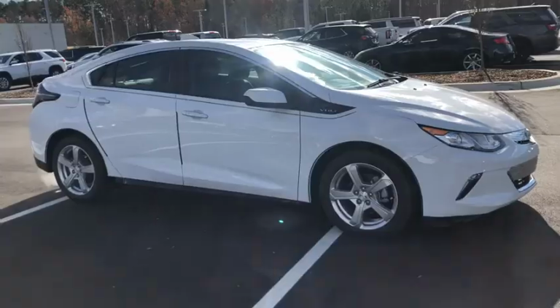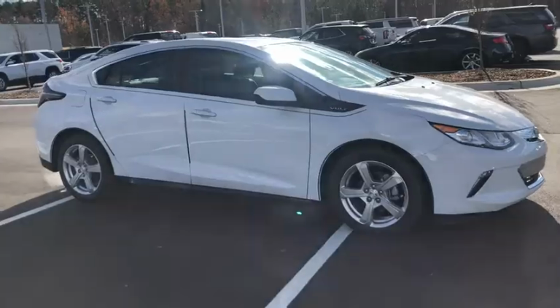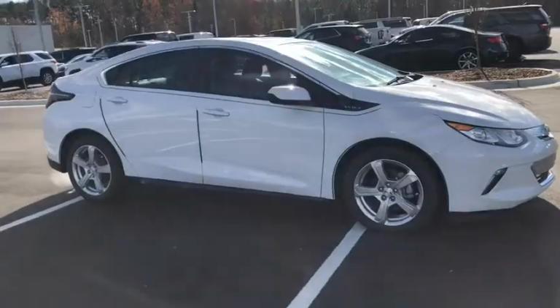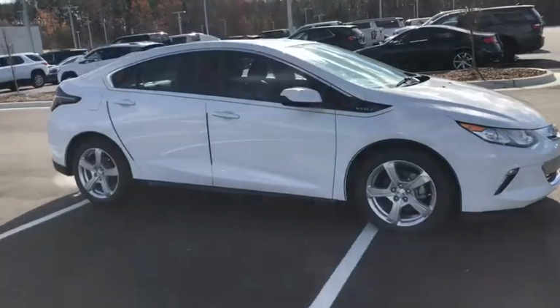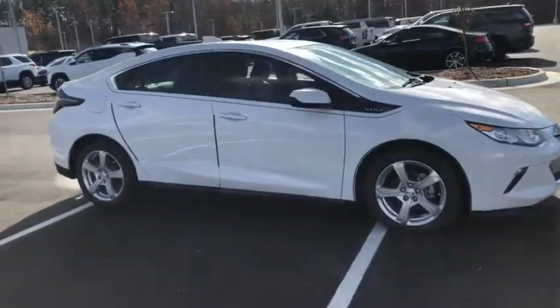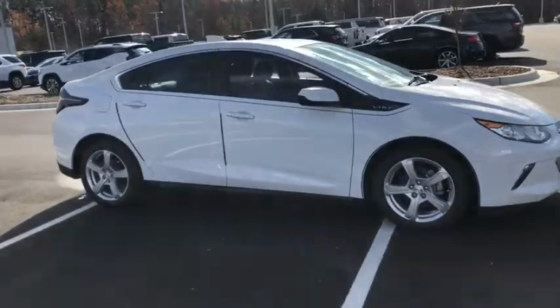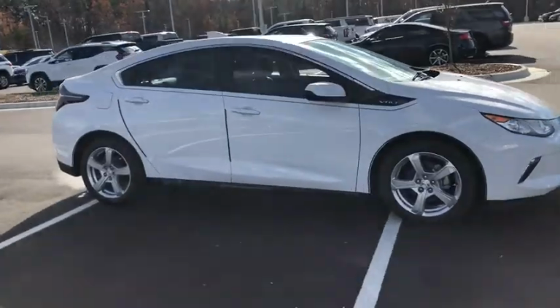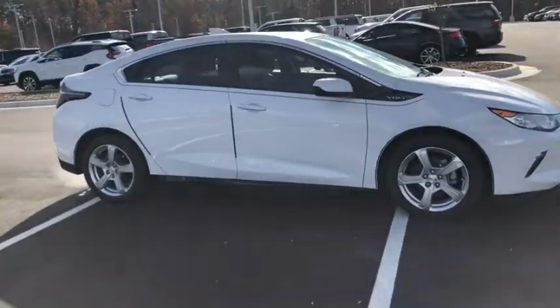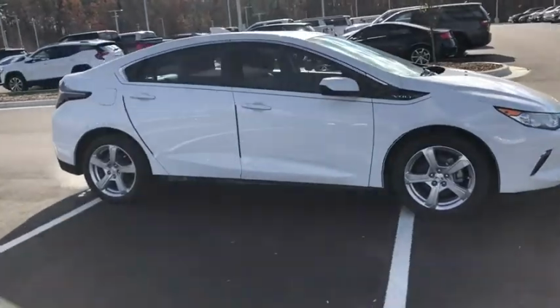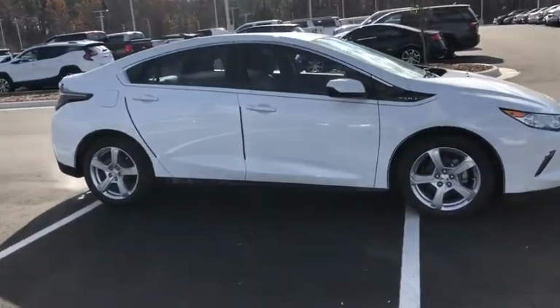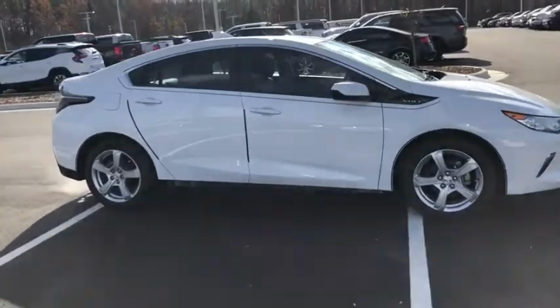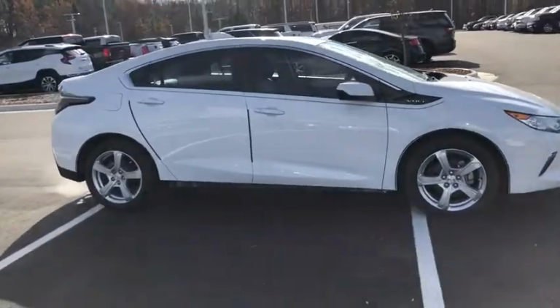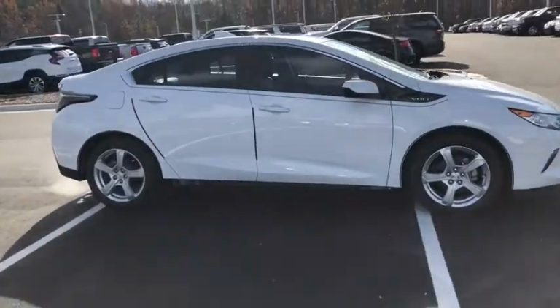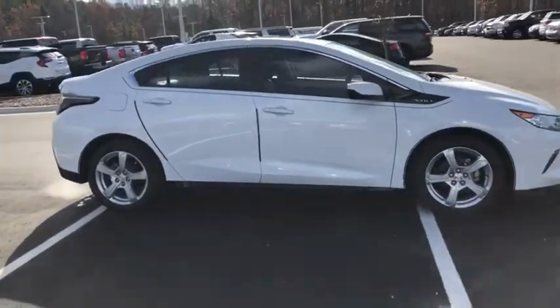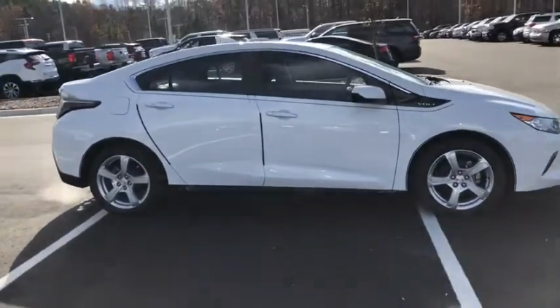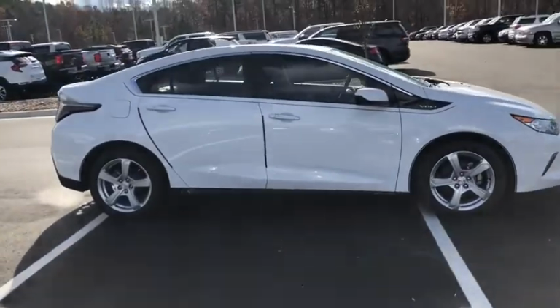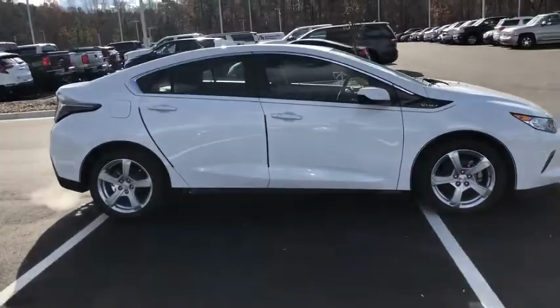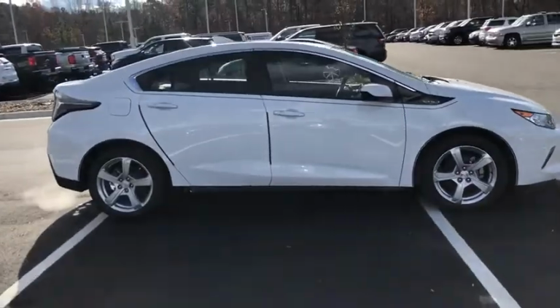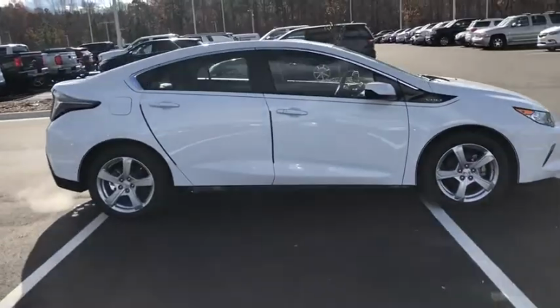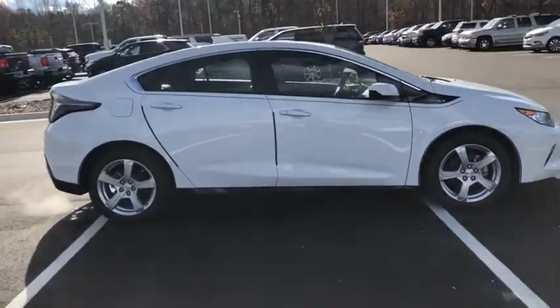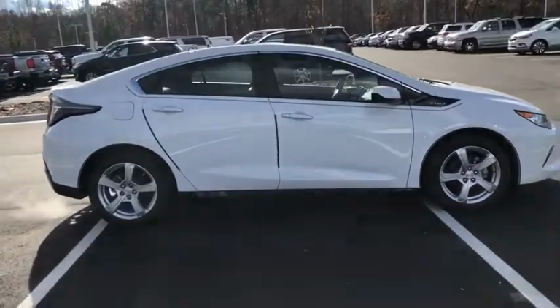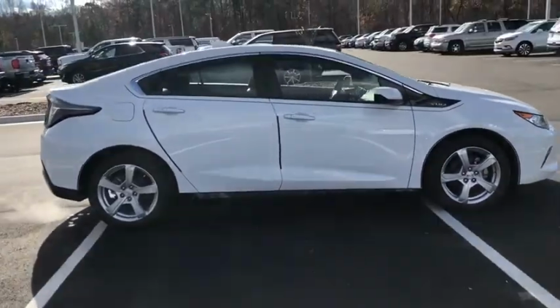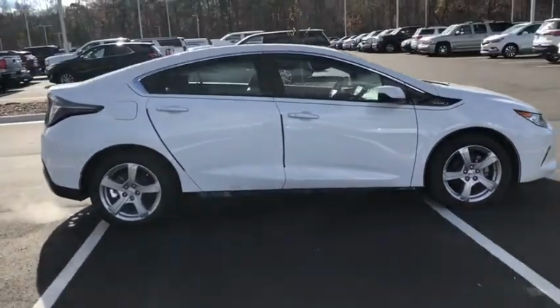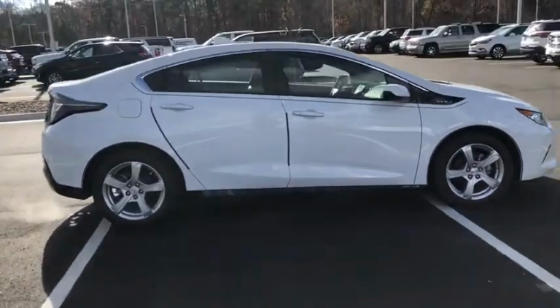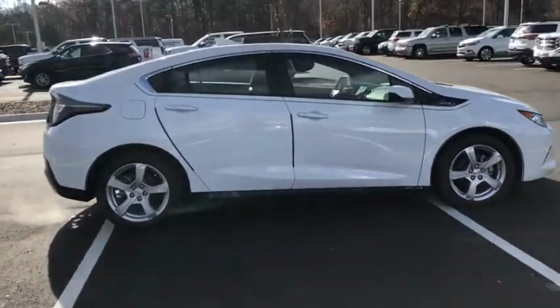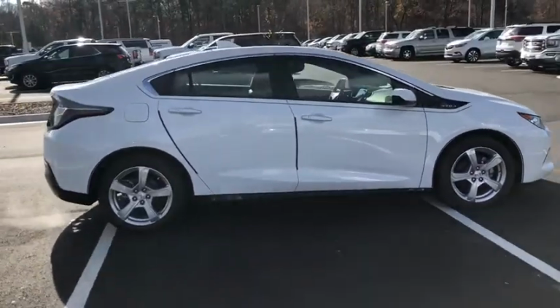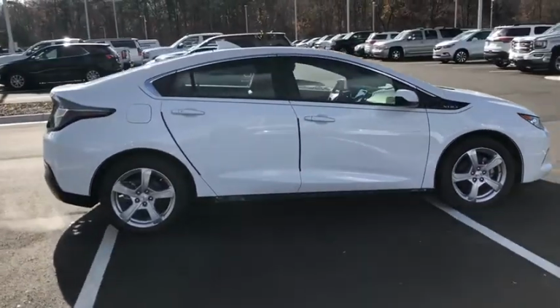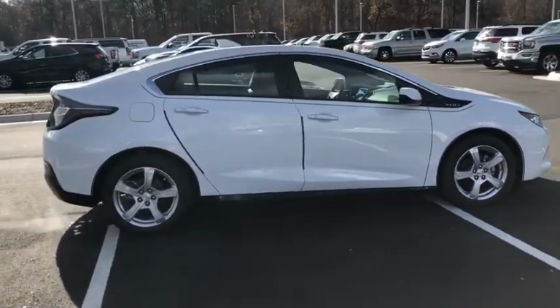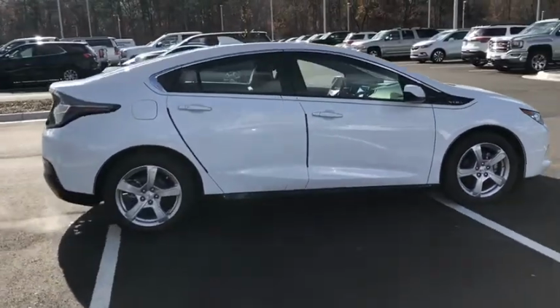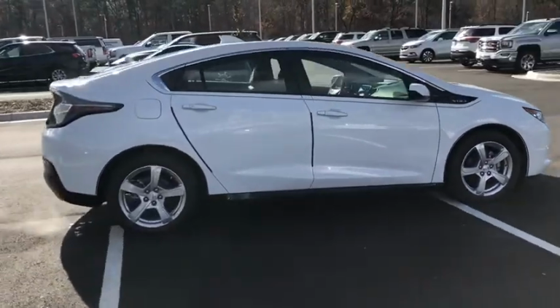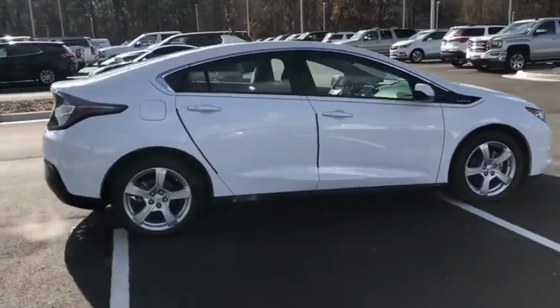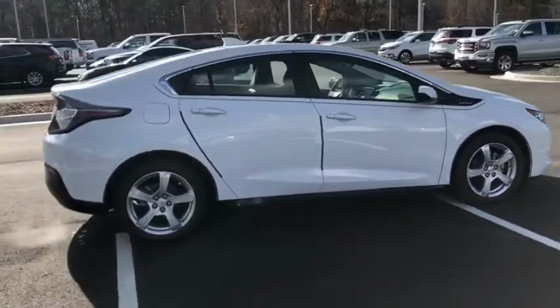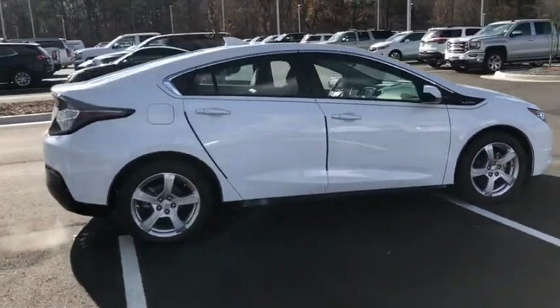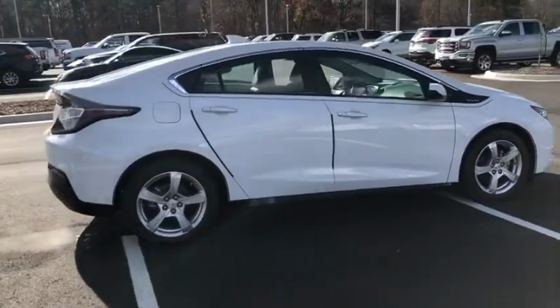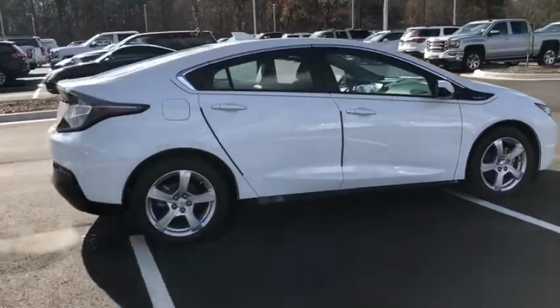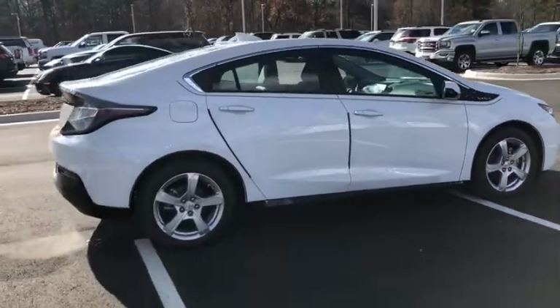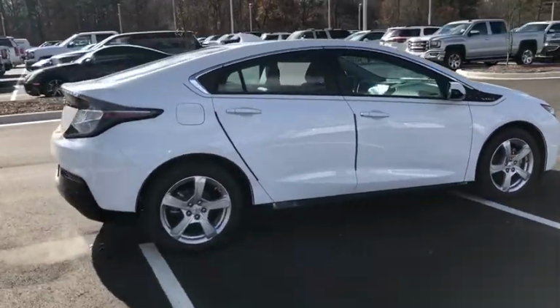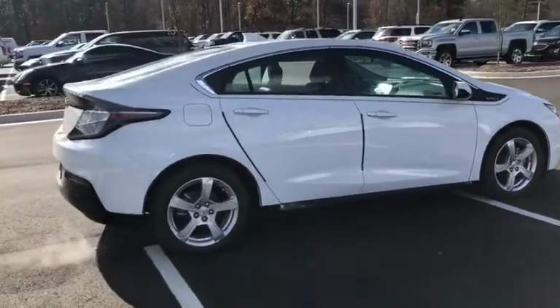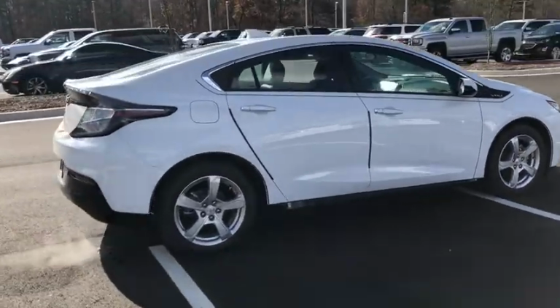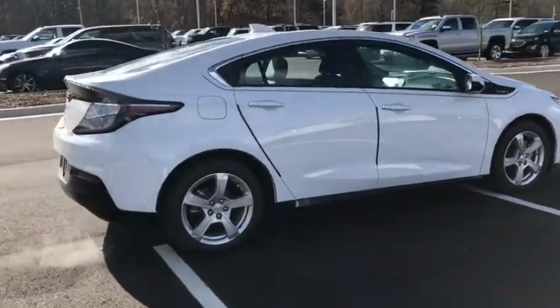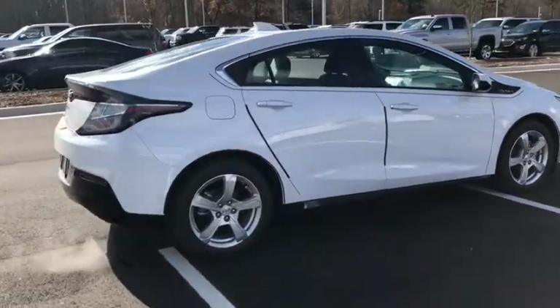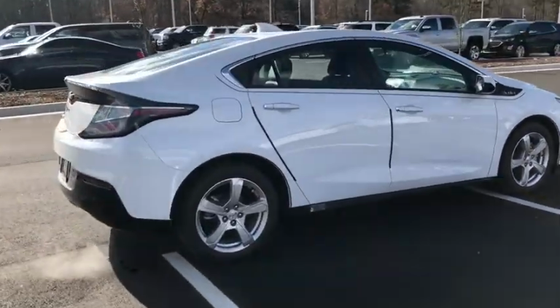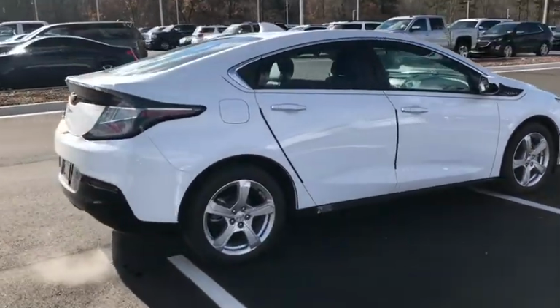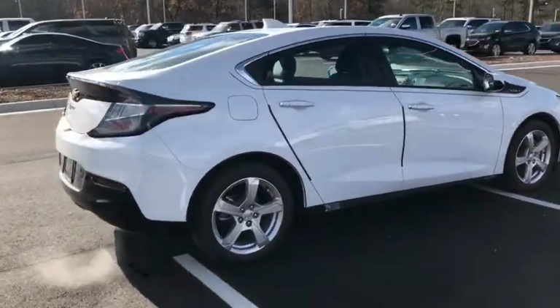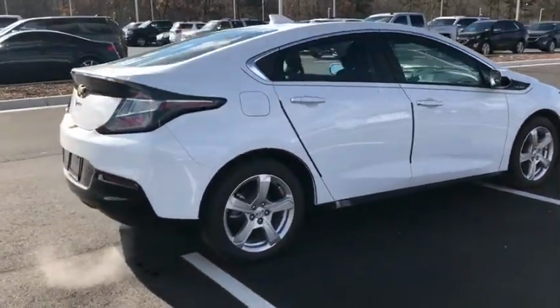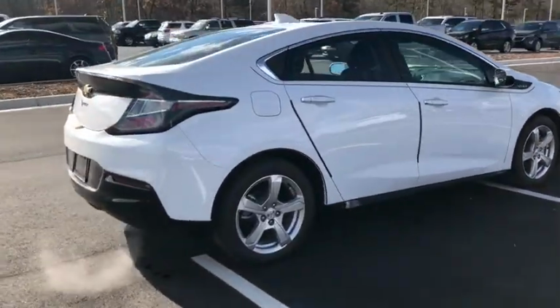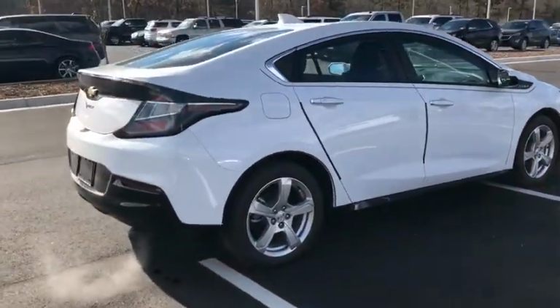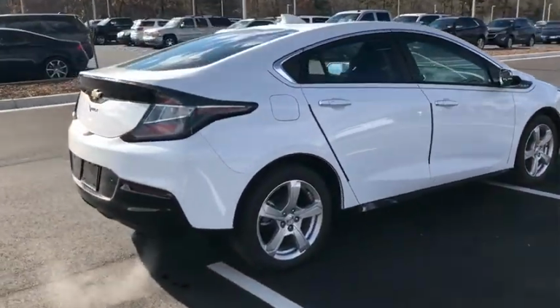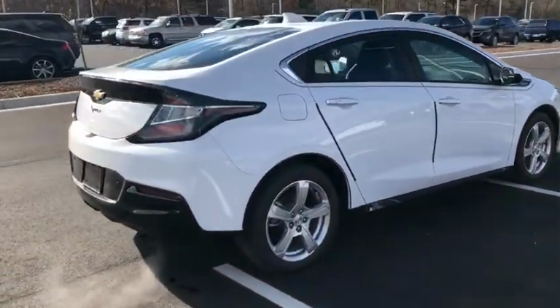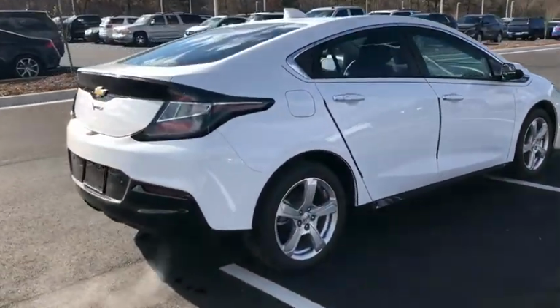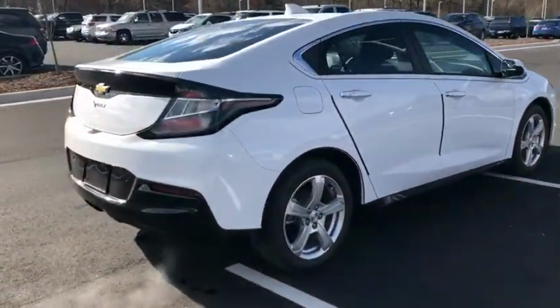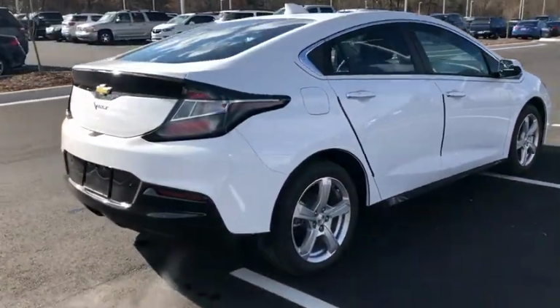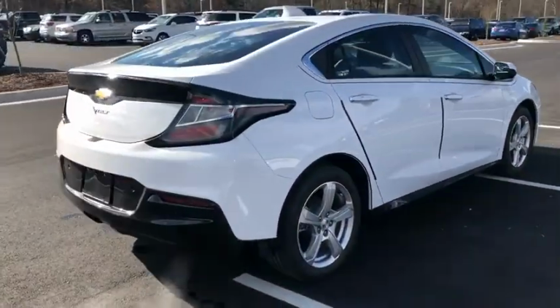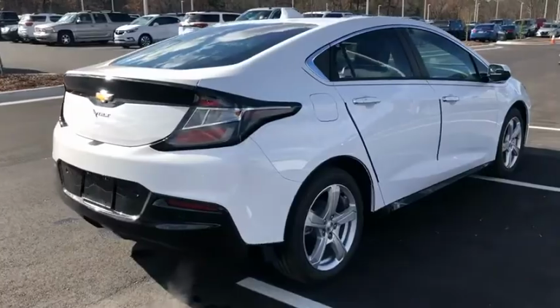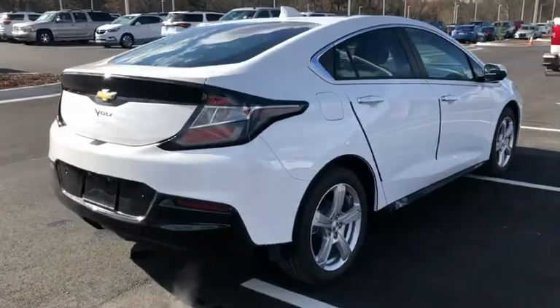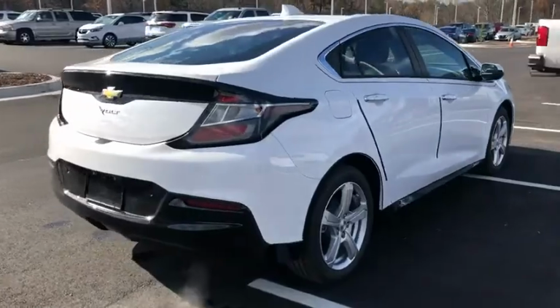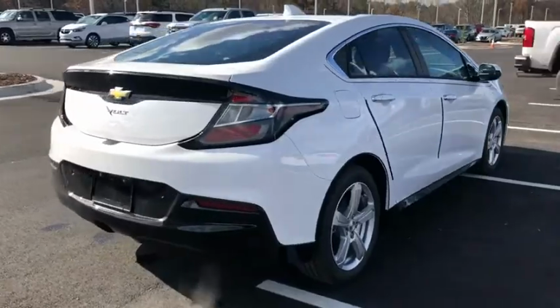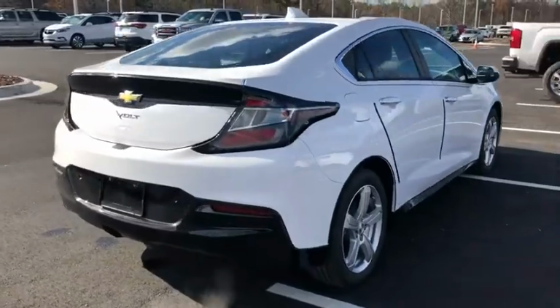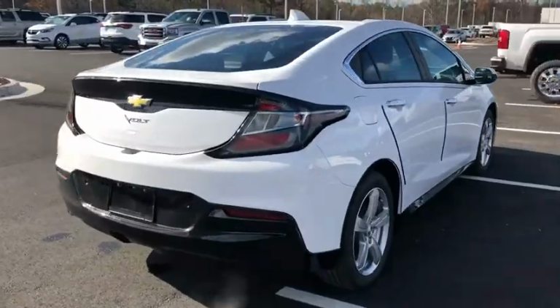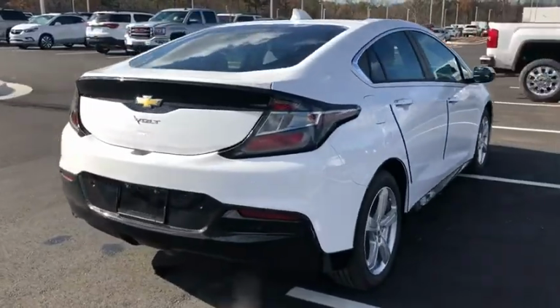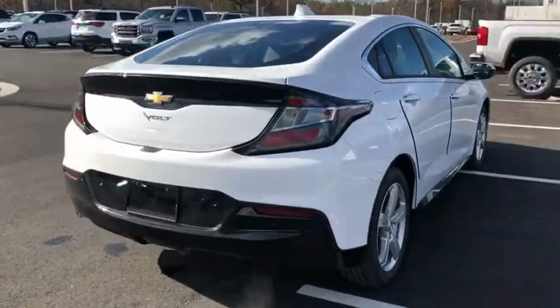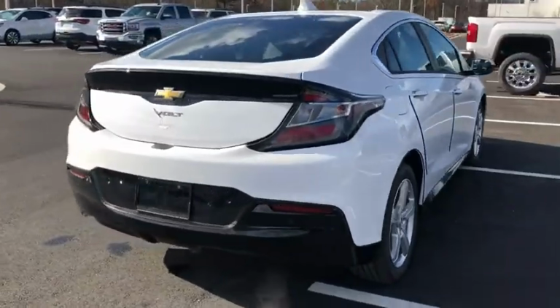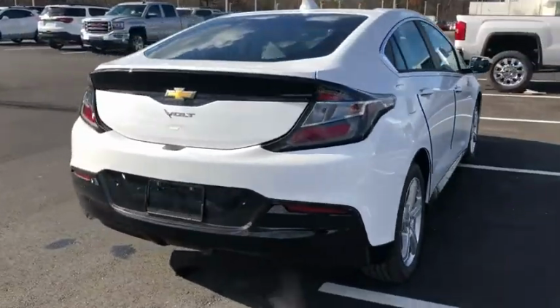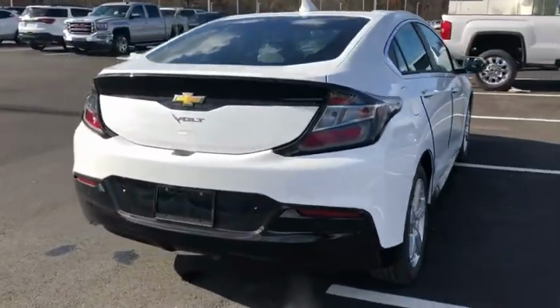The 2018 Chevrolet Volt. The Chevy Volt can drive up to 40 miles a day without a drop of gas.